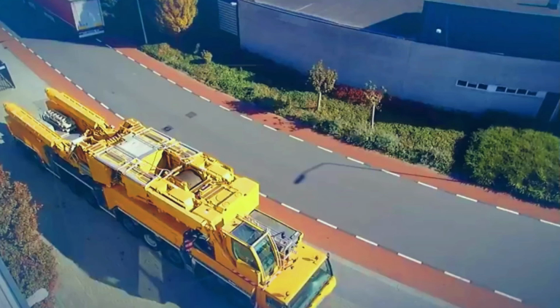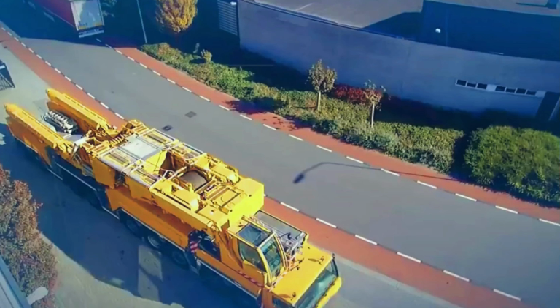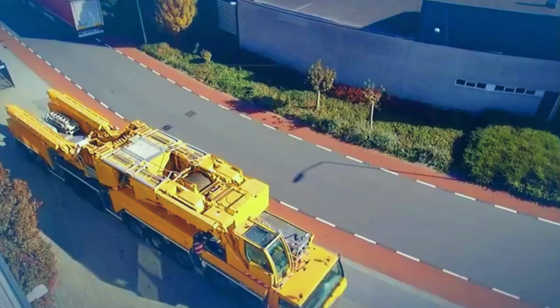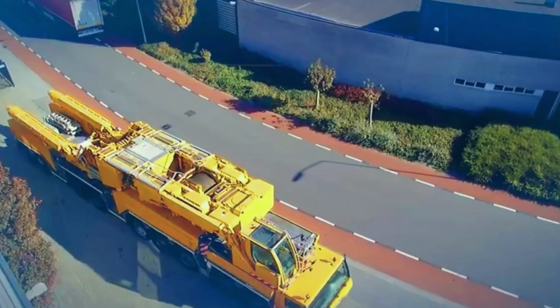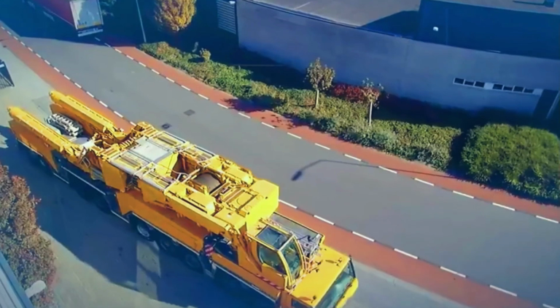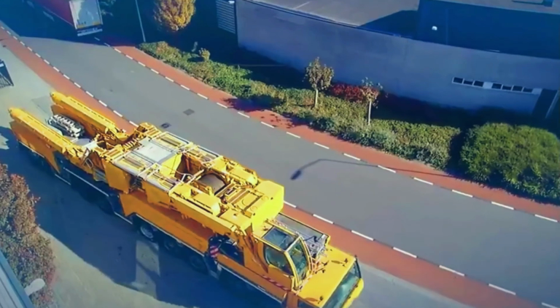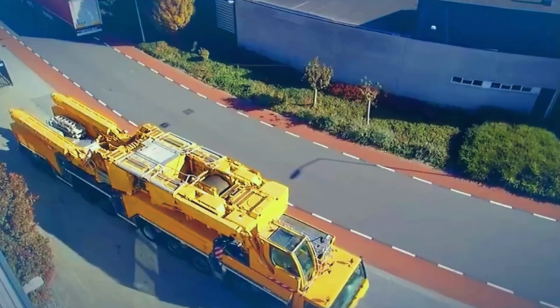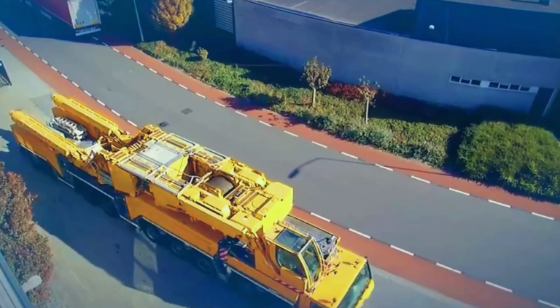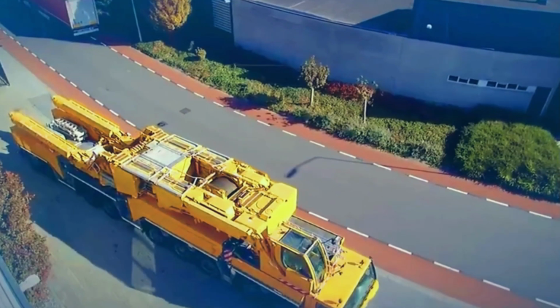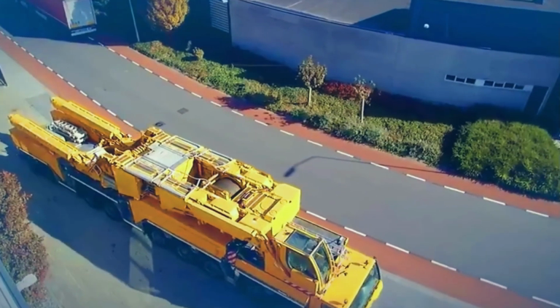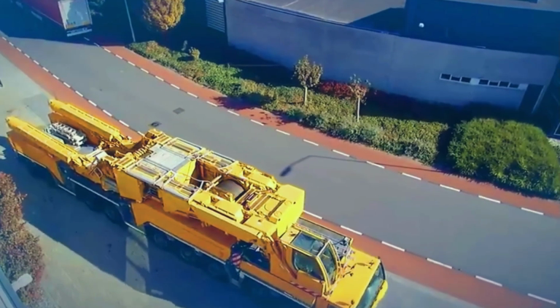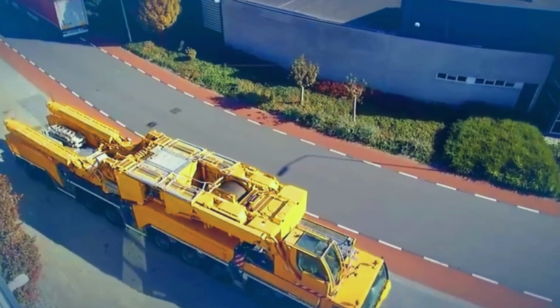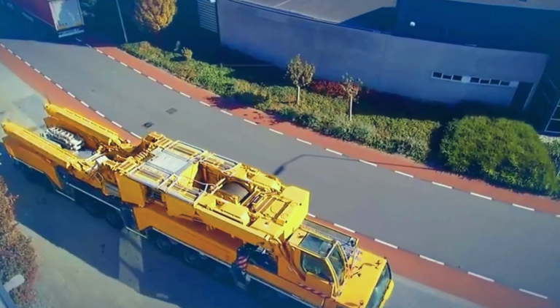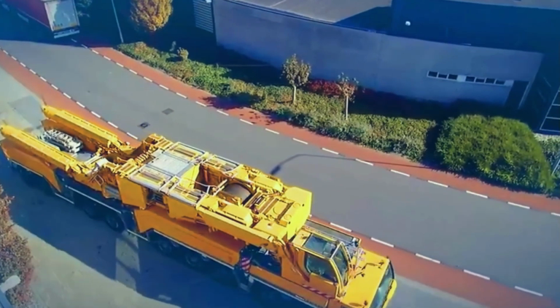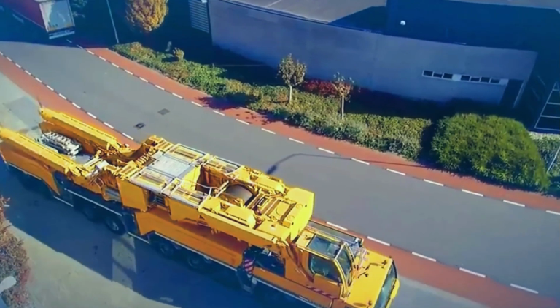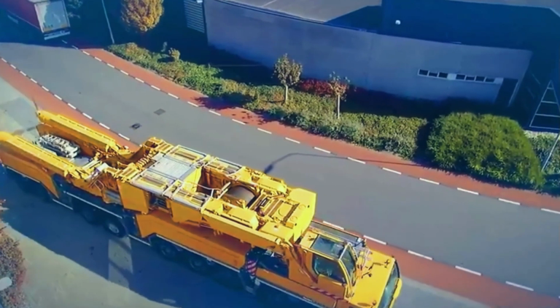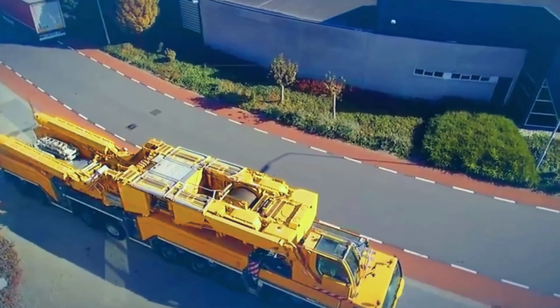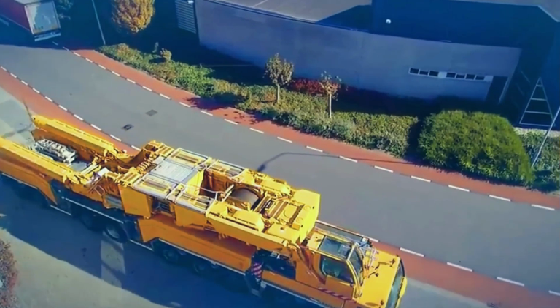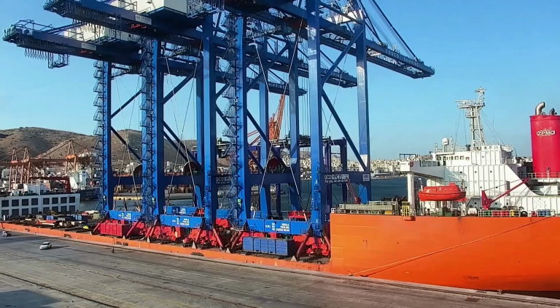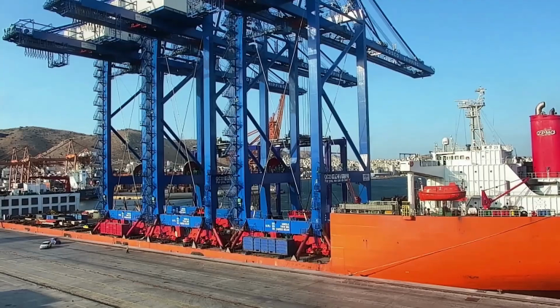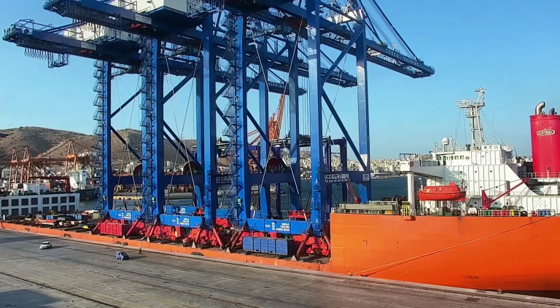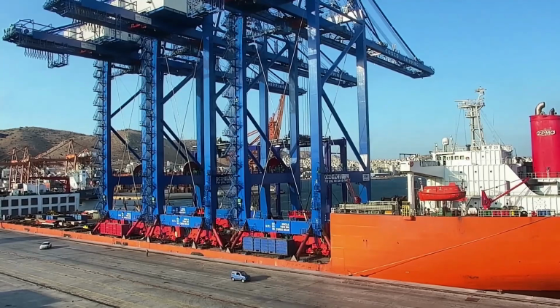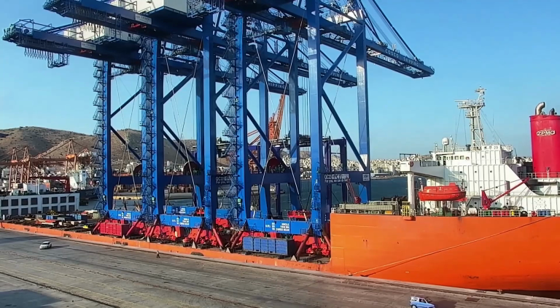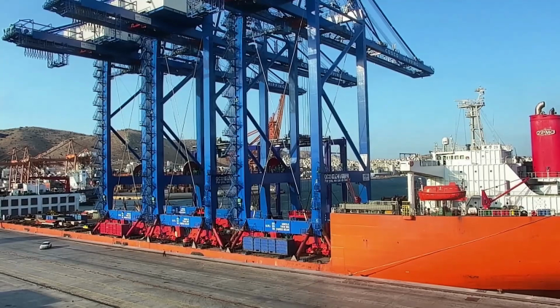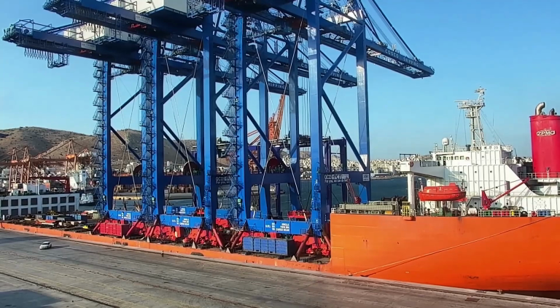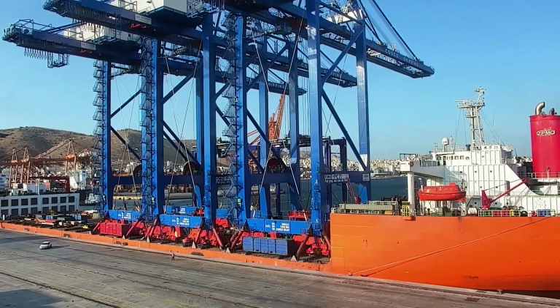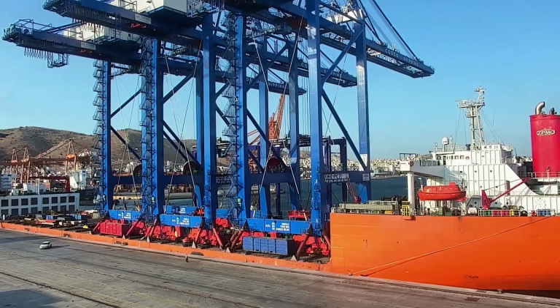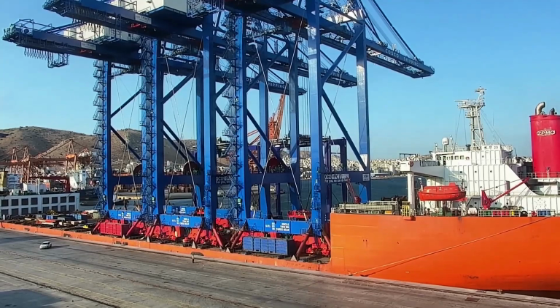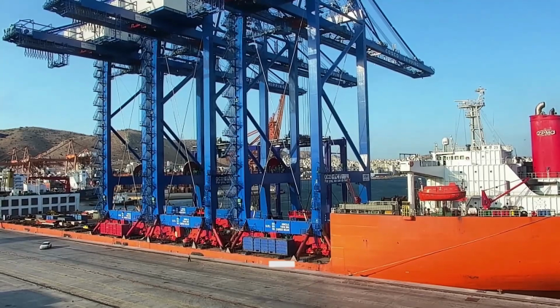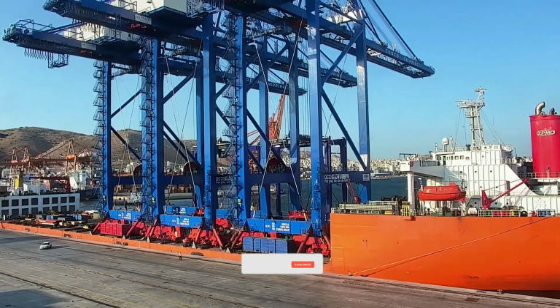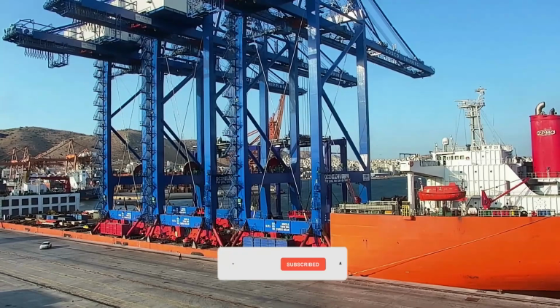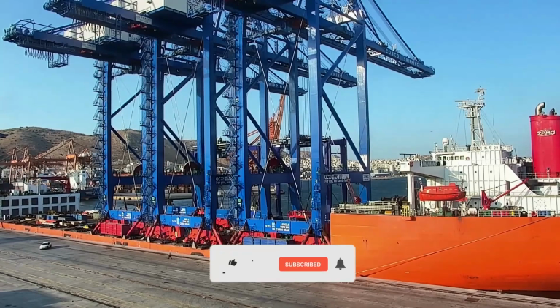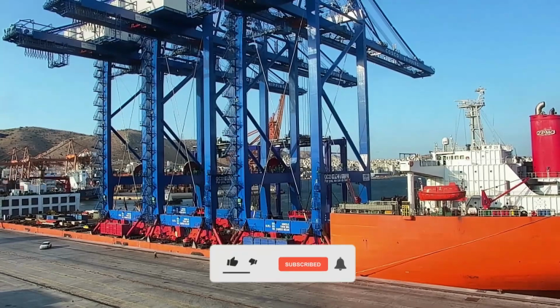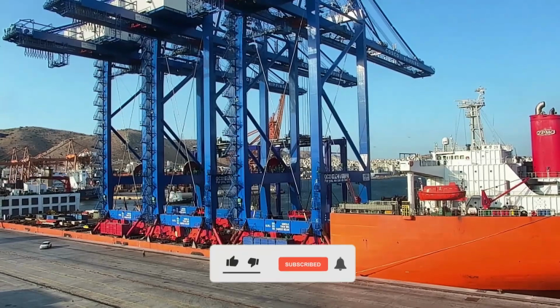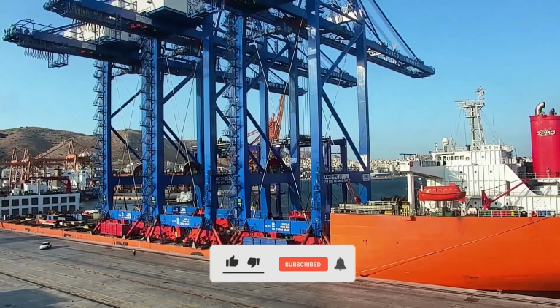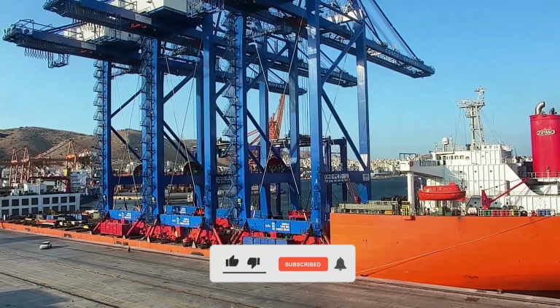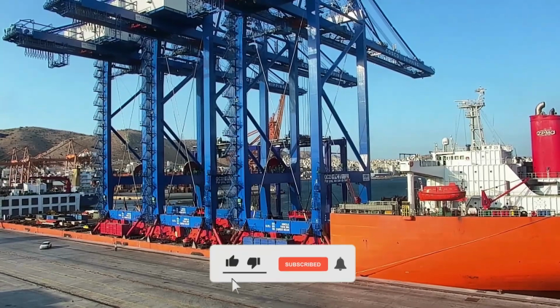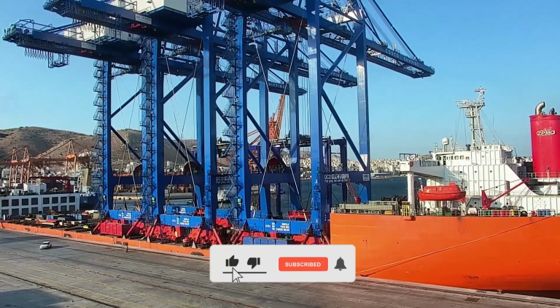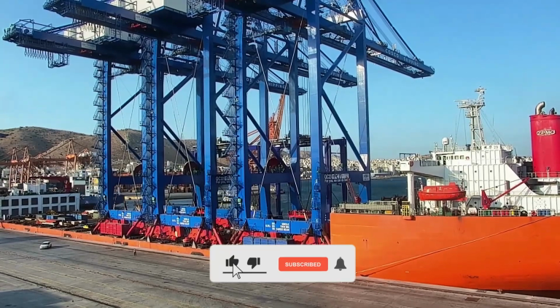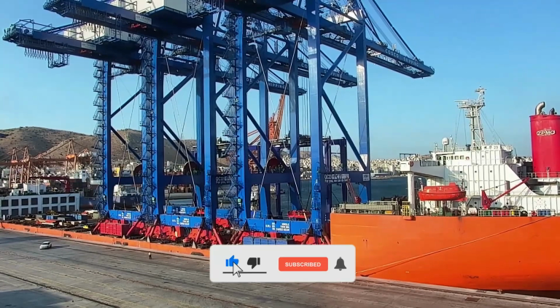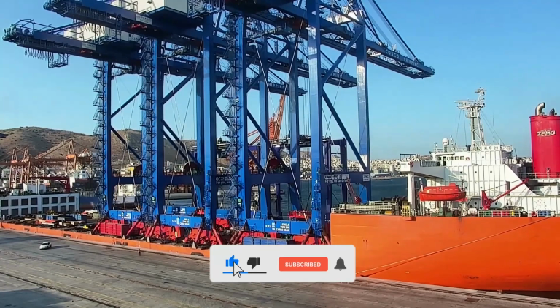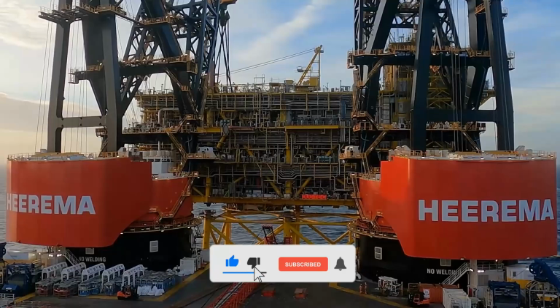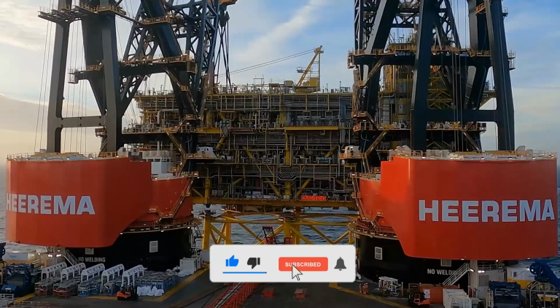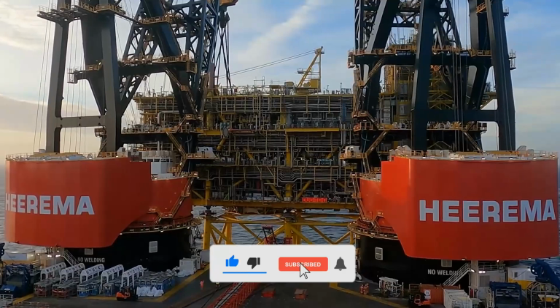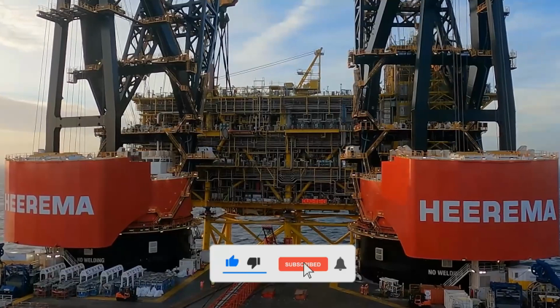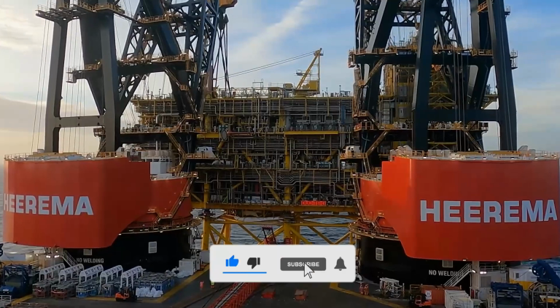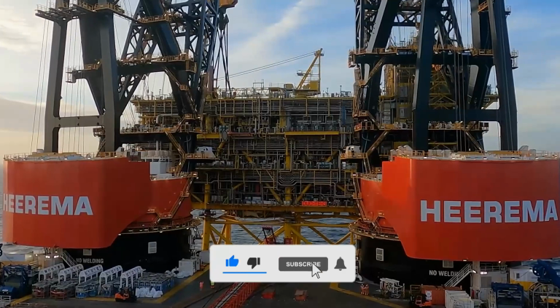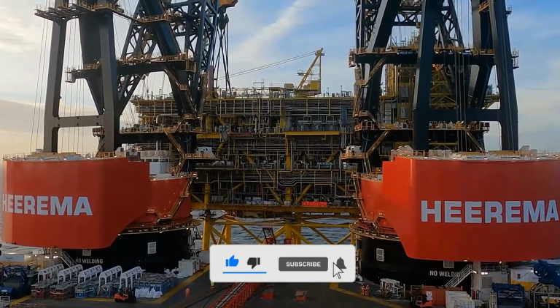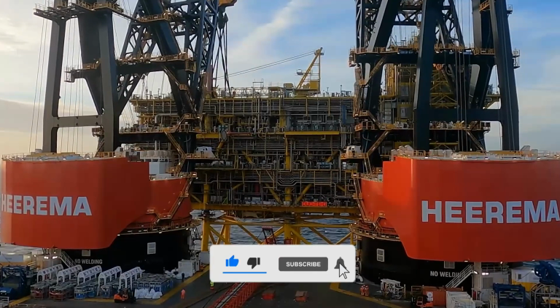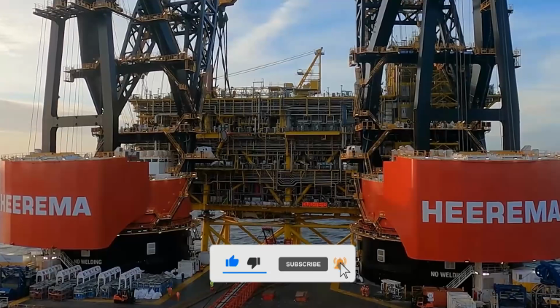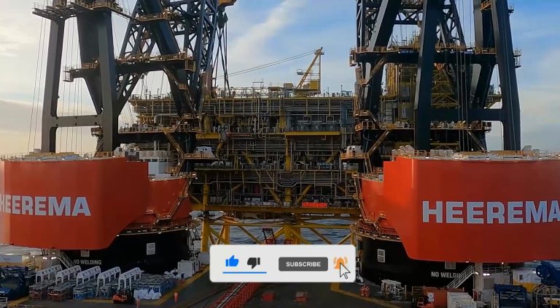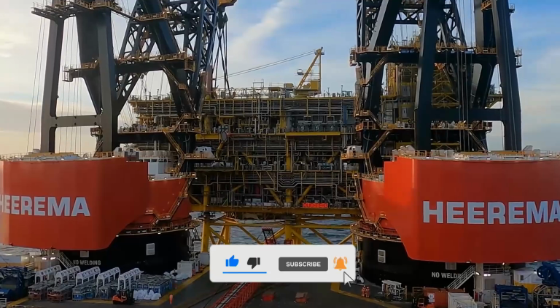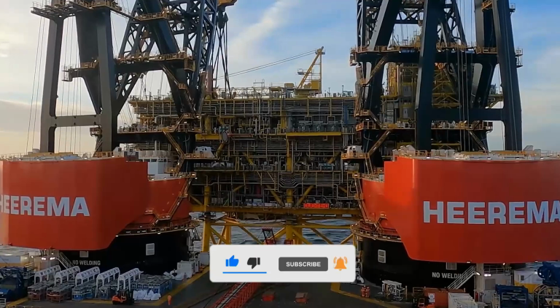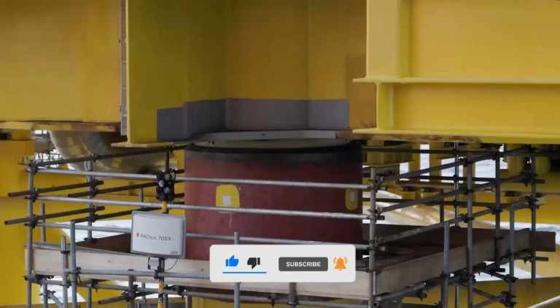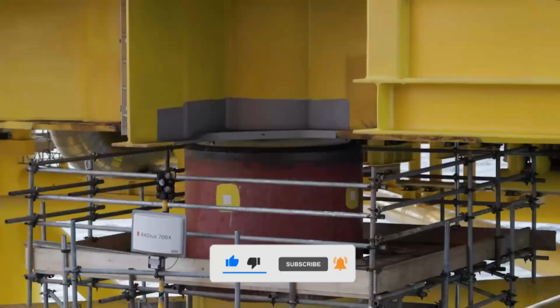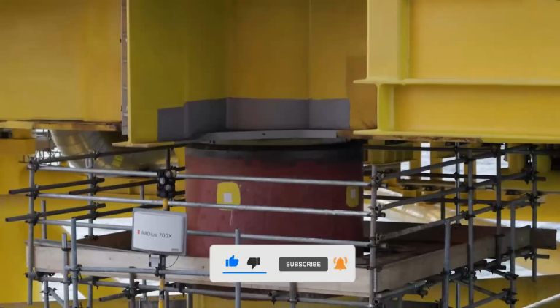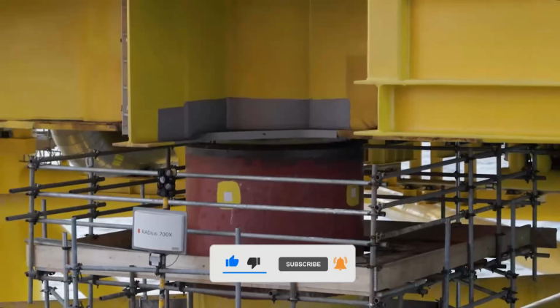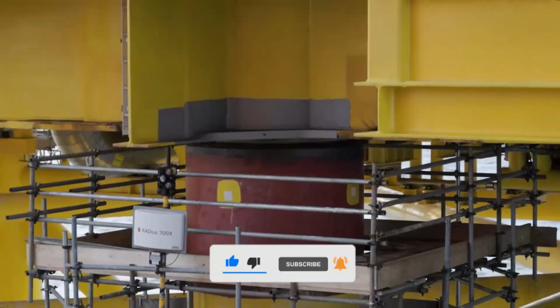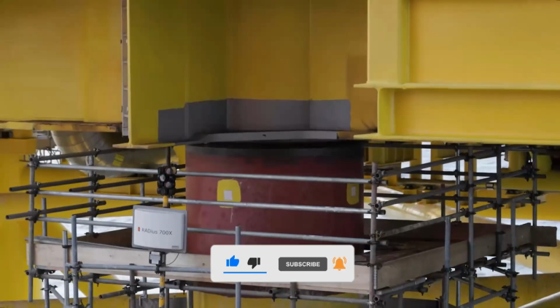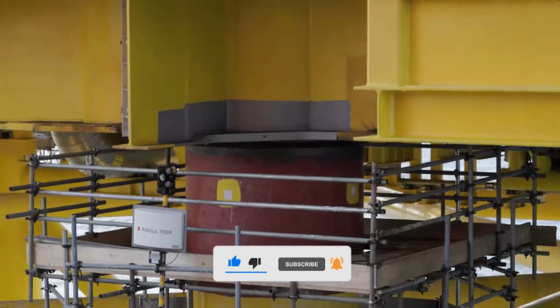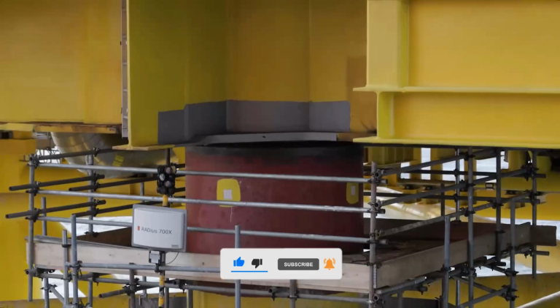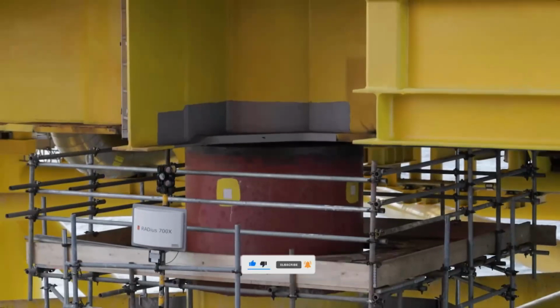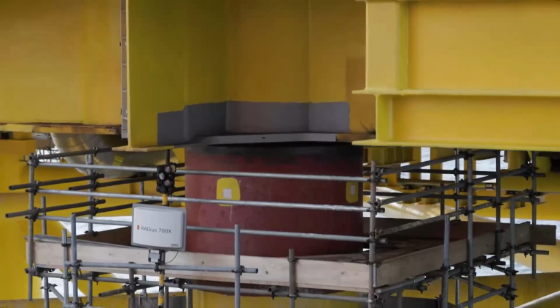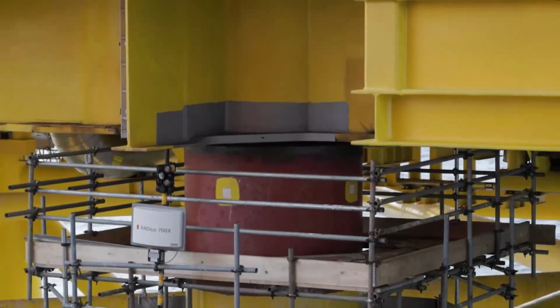Welcome back to Power Pulse, your ultimate destination for heavy equipment, cutting-edge agriculture tools, and machinery.